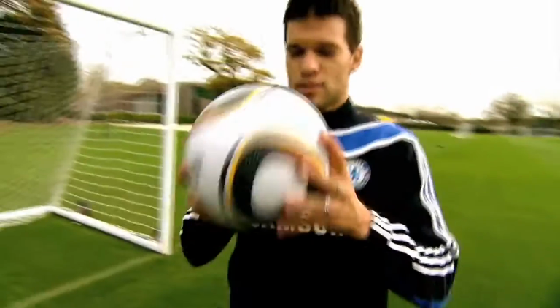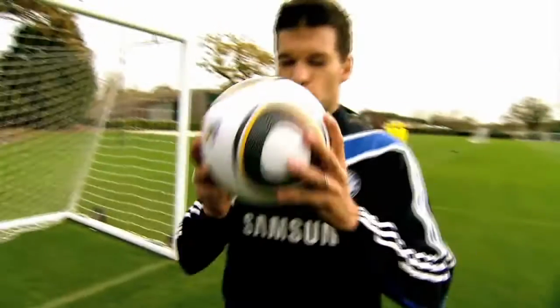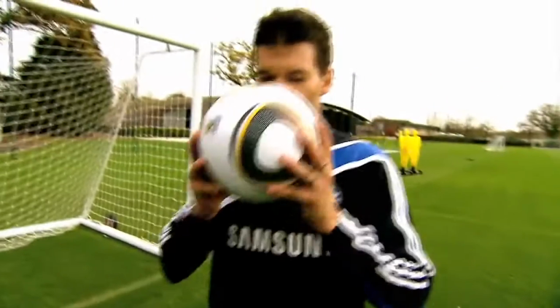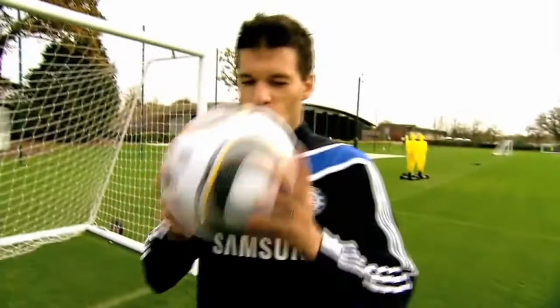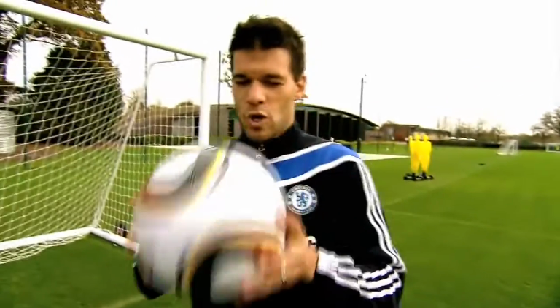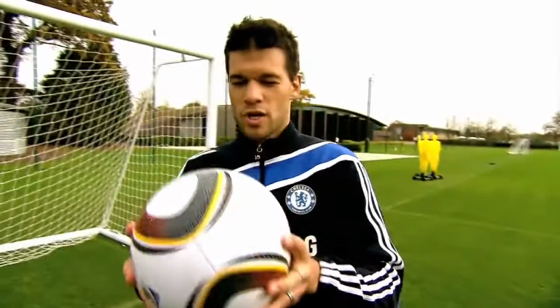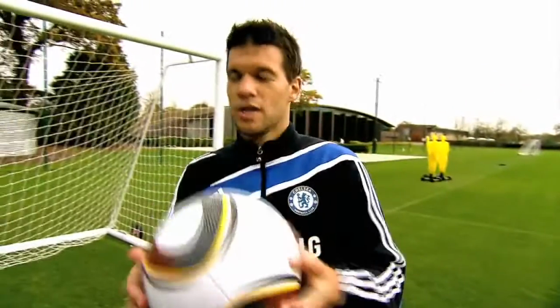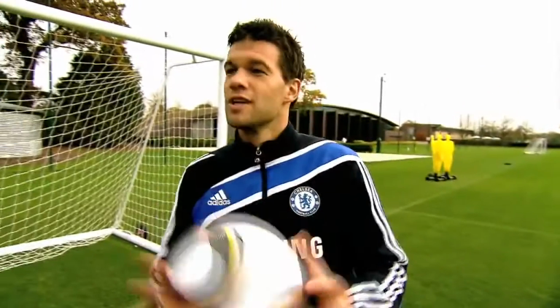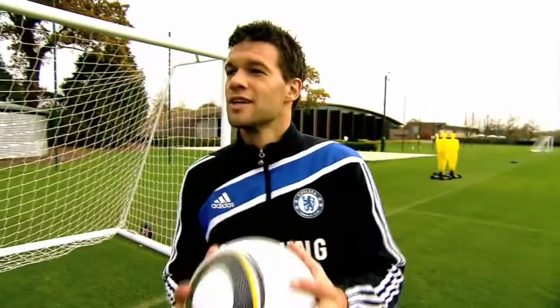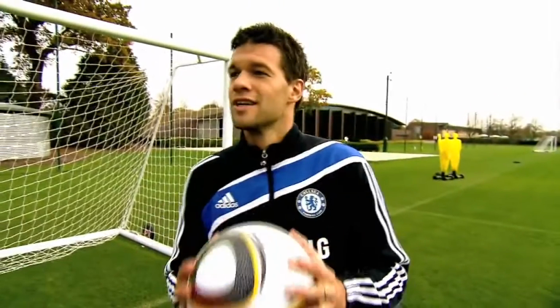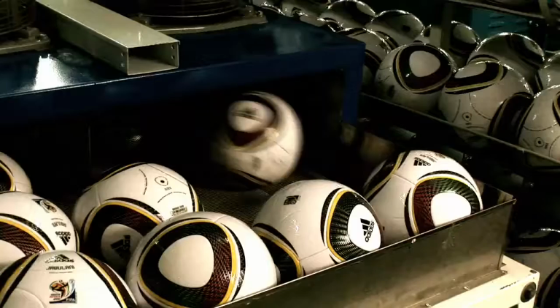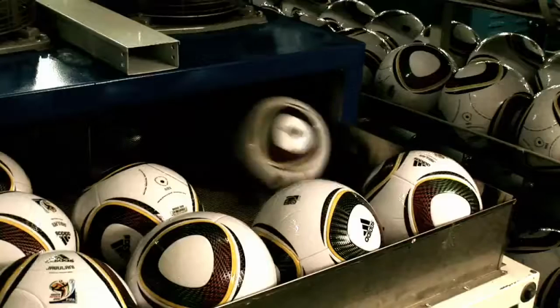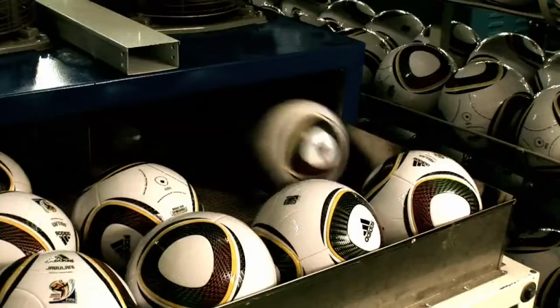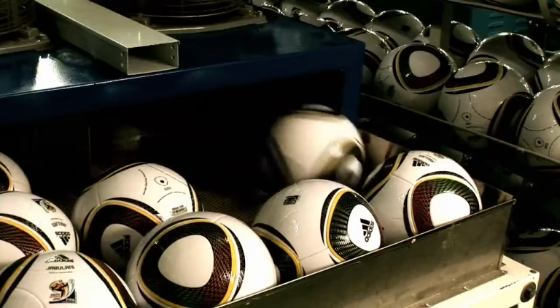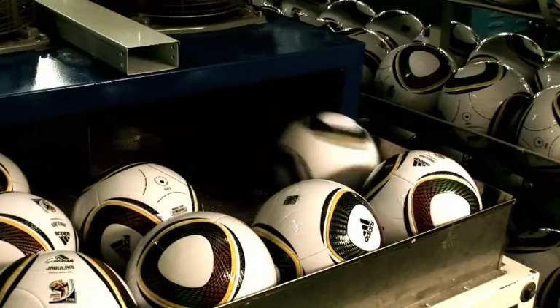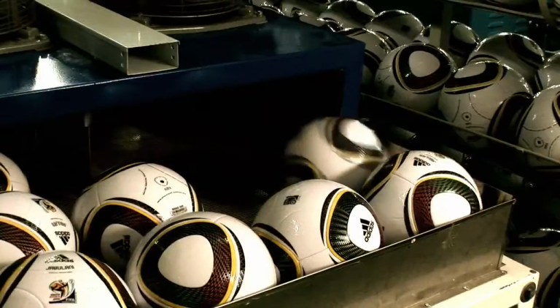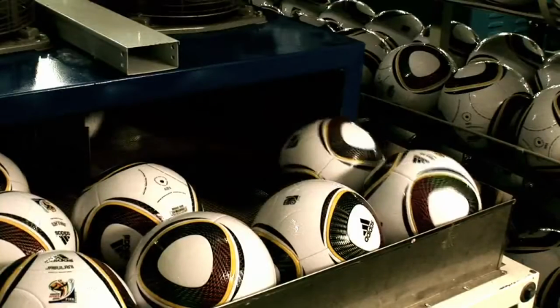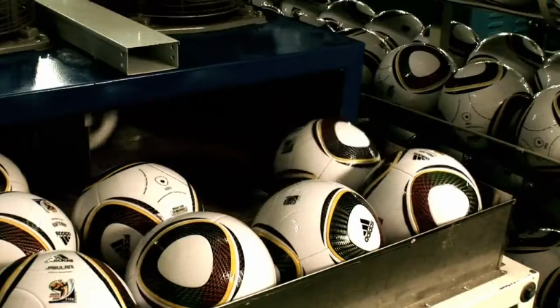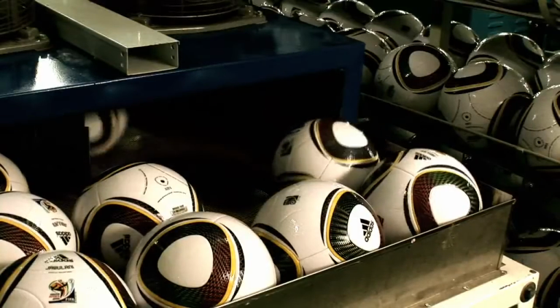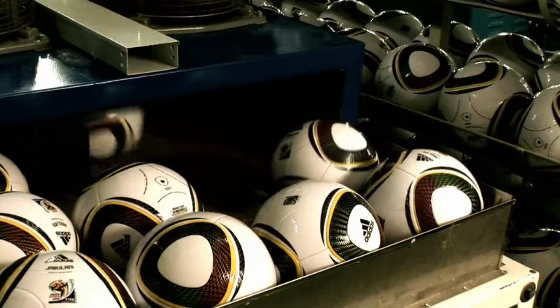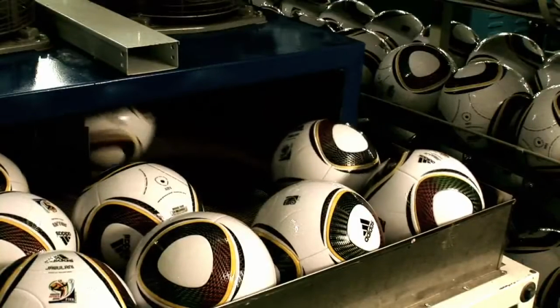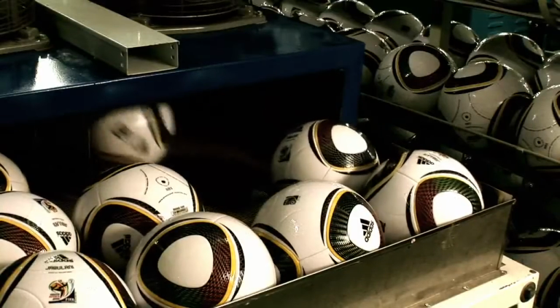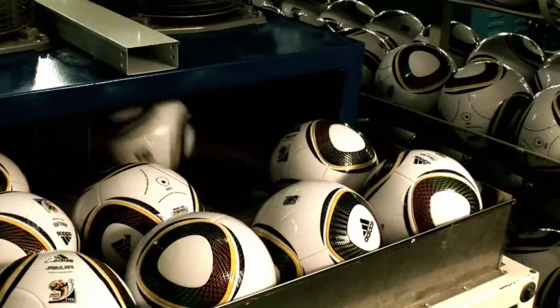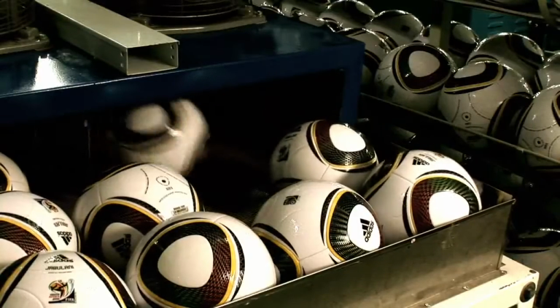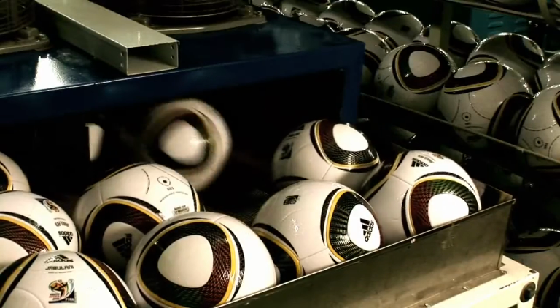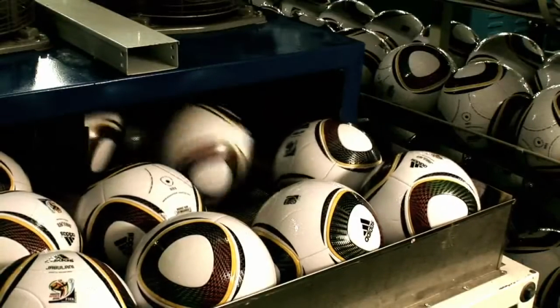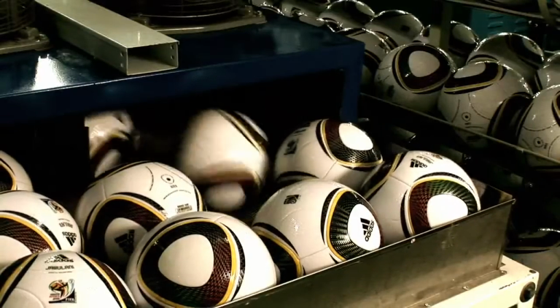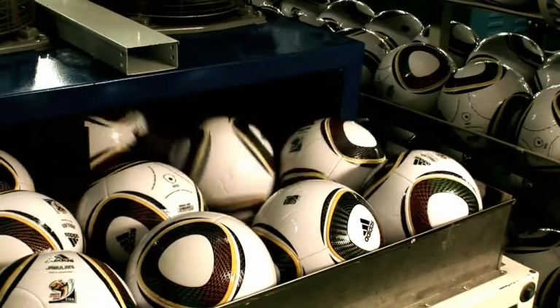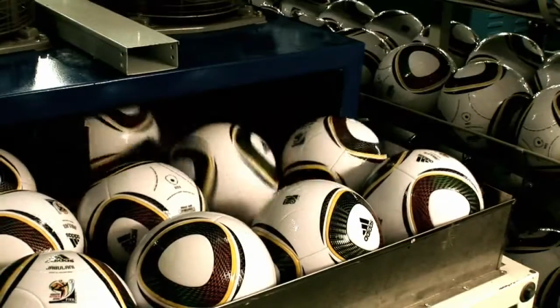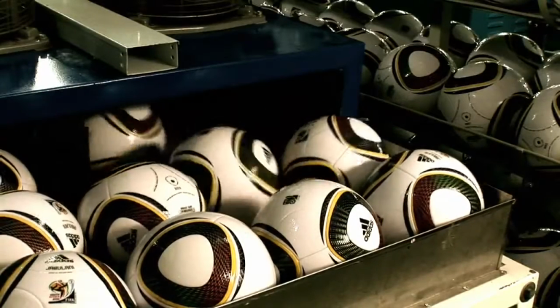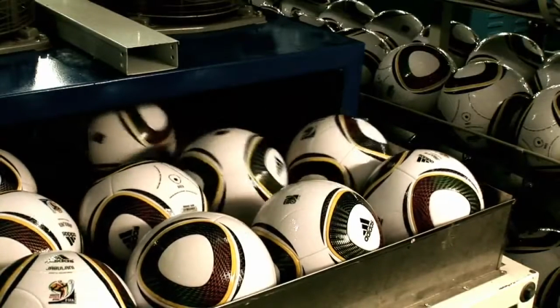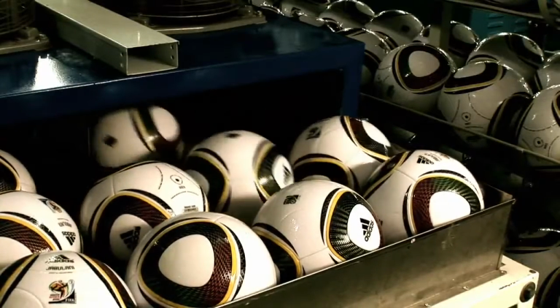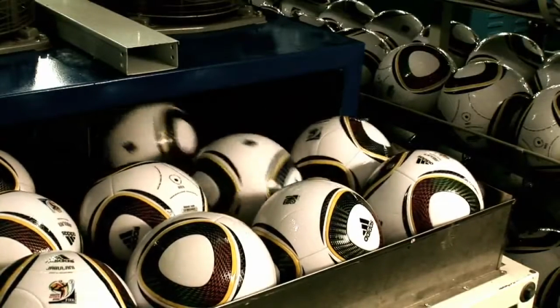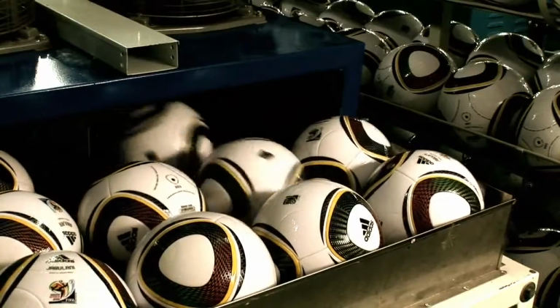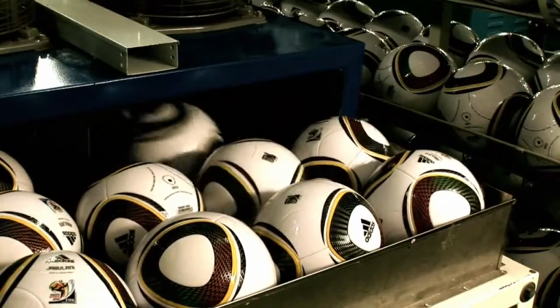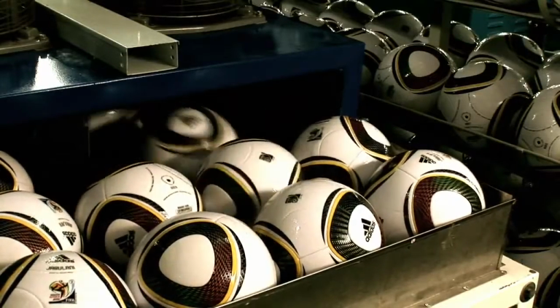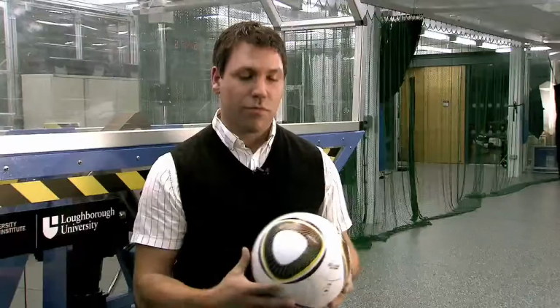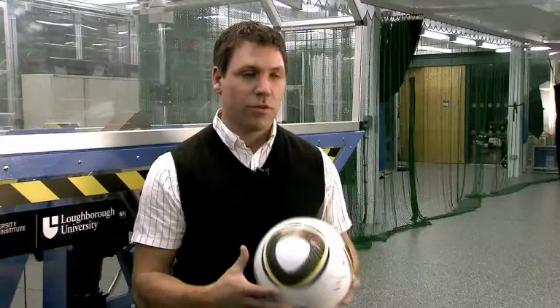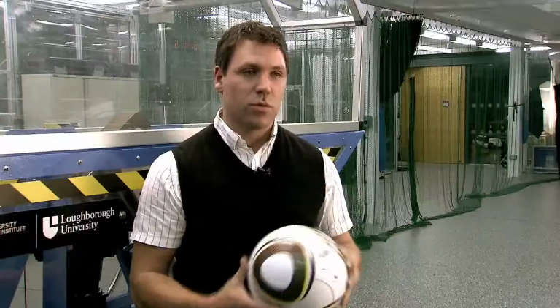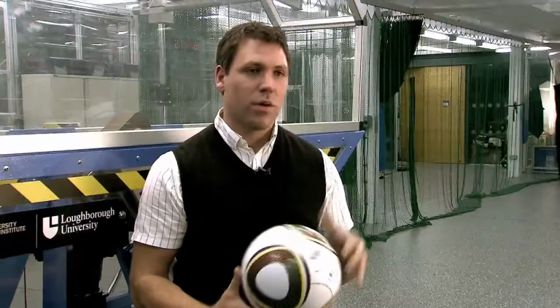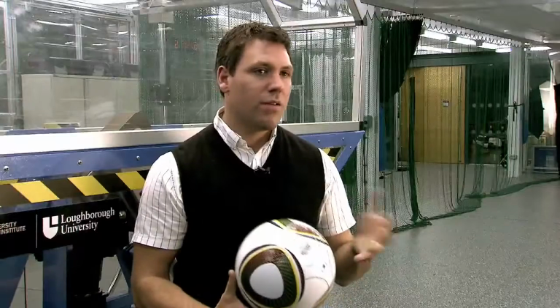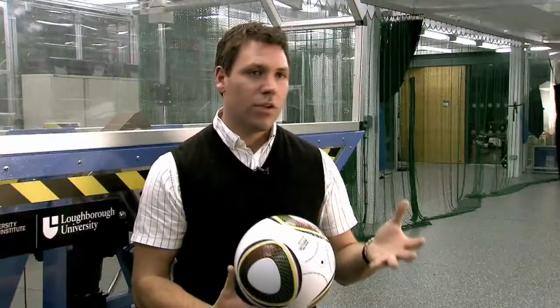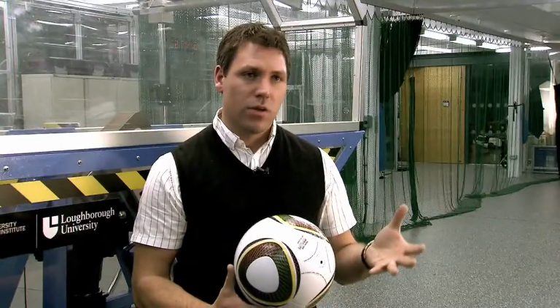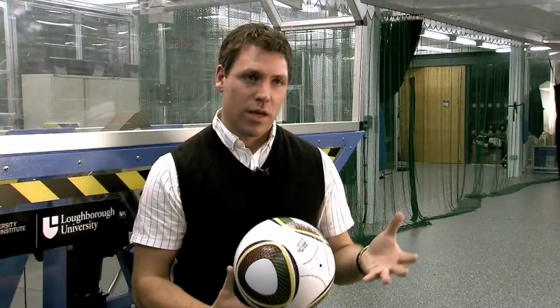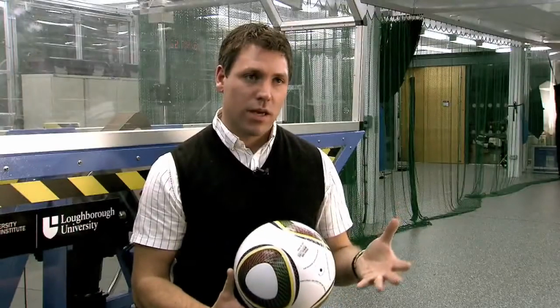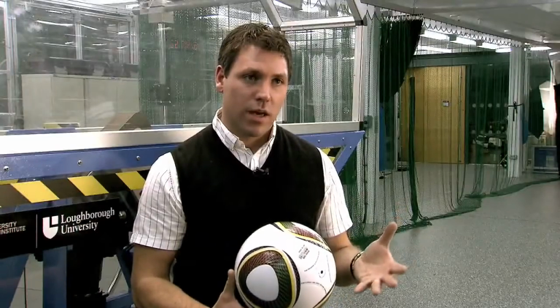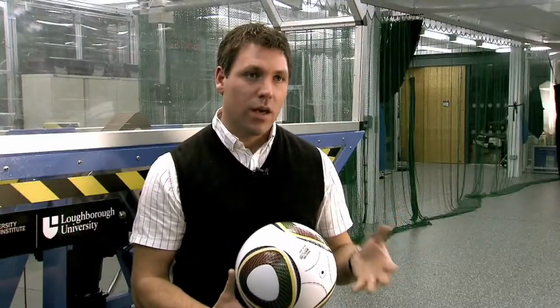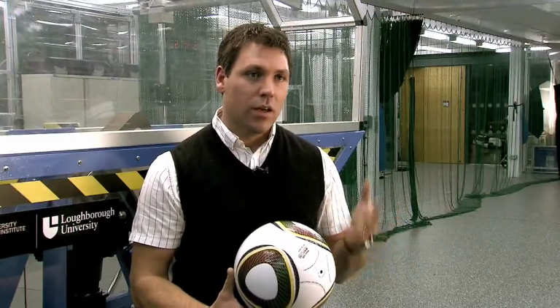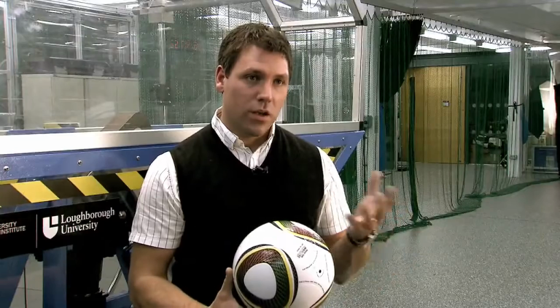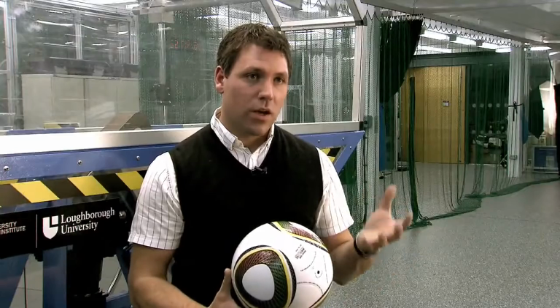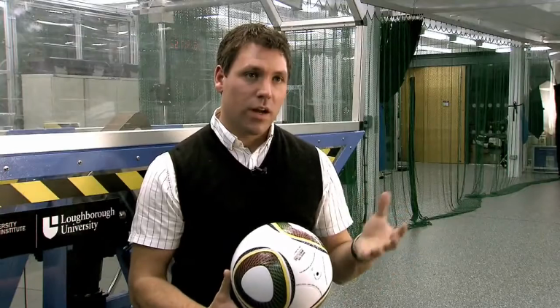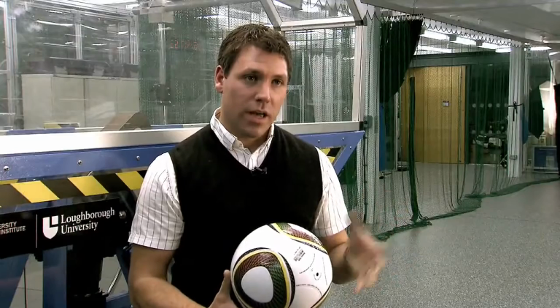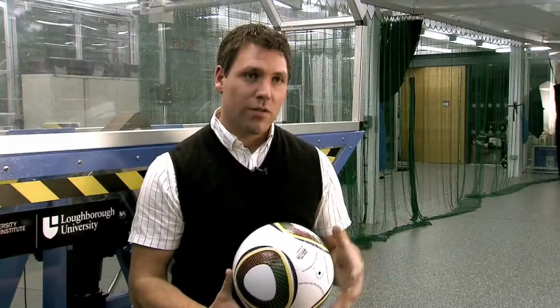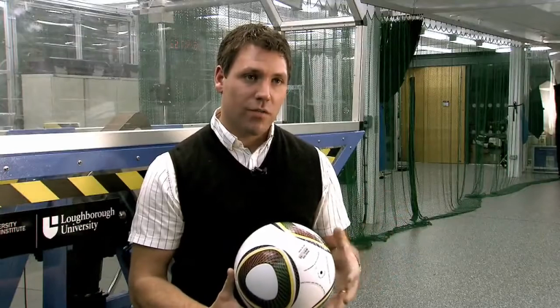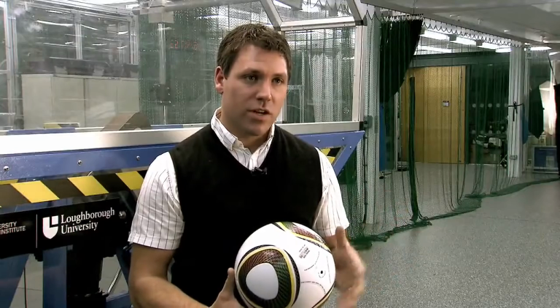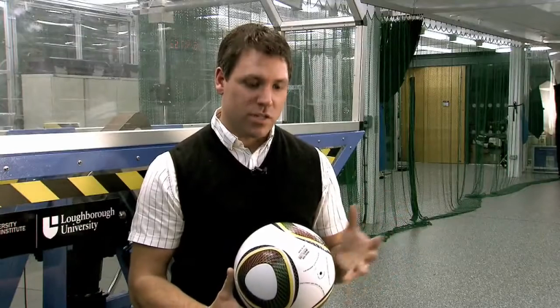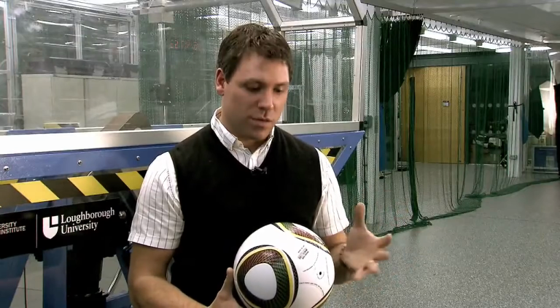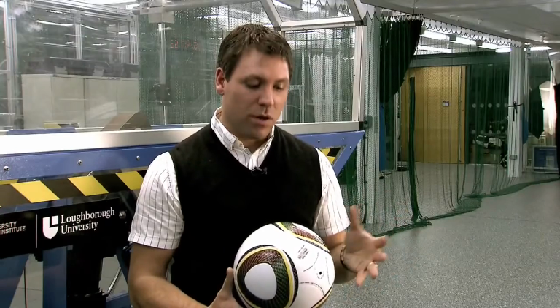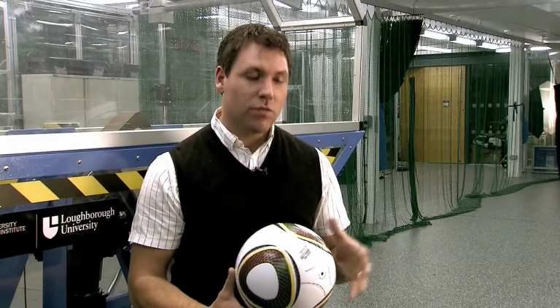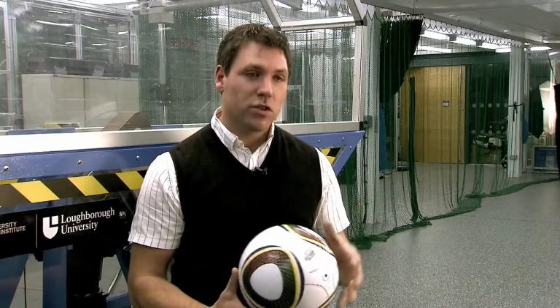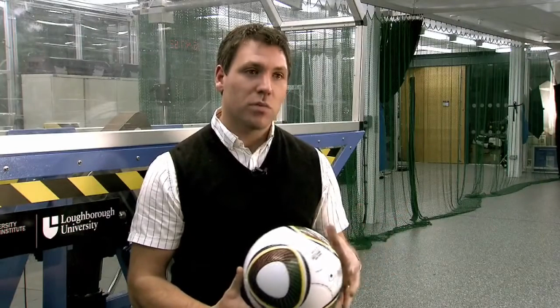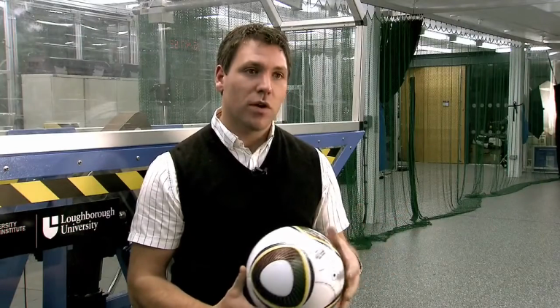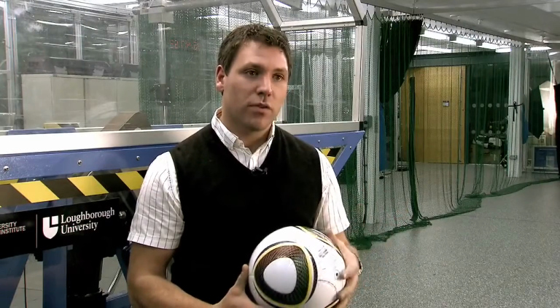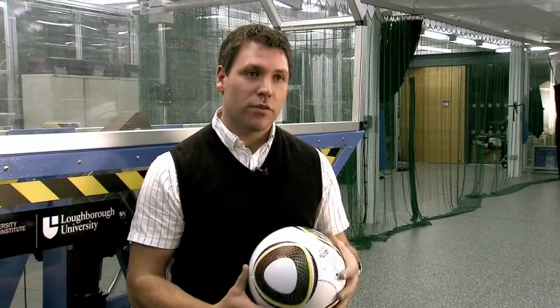This ball is very consistent all around its circumference. Wherever you kick it, you're going to get a very similar response.